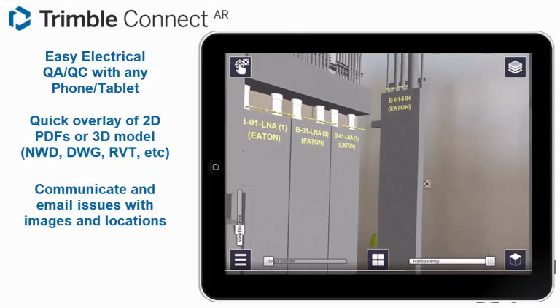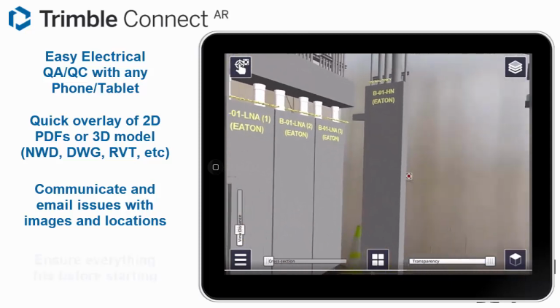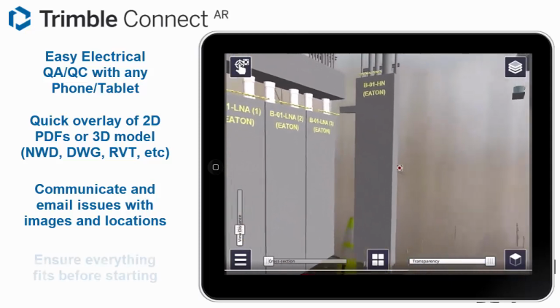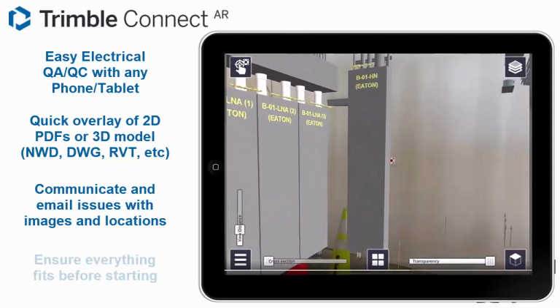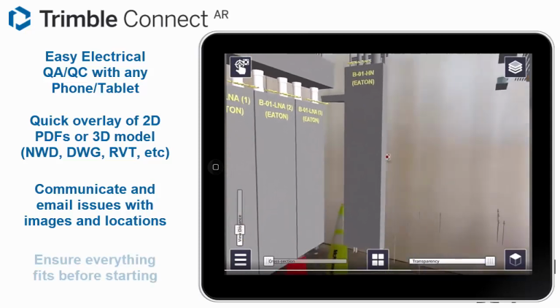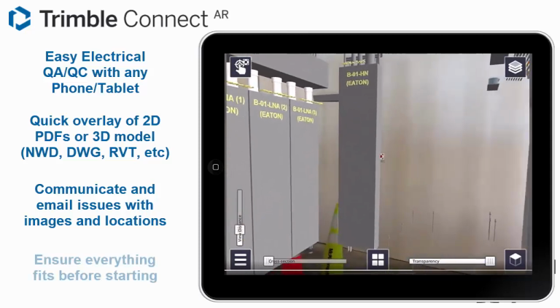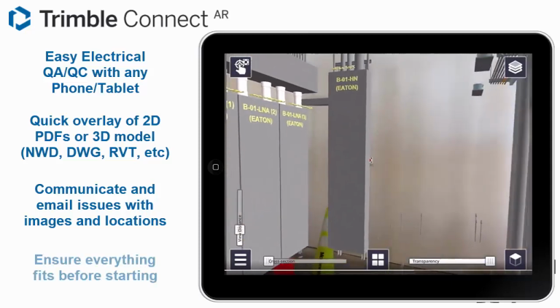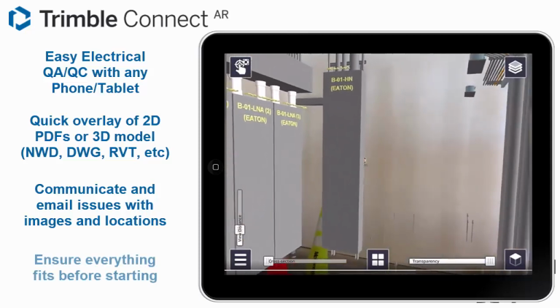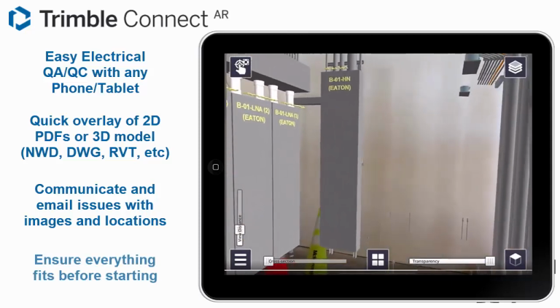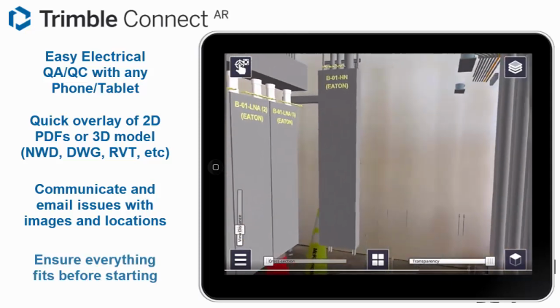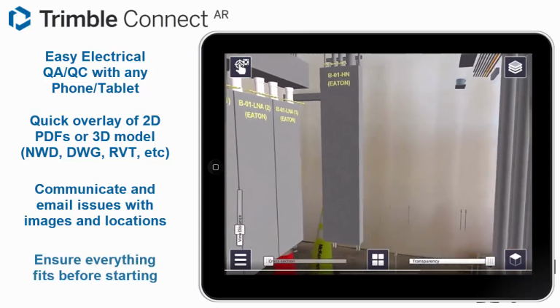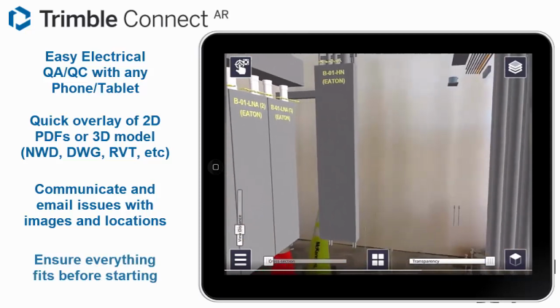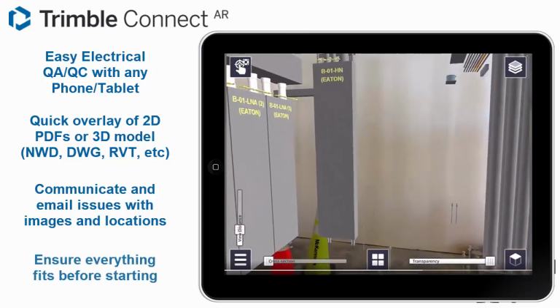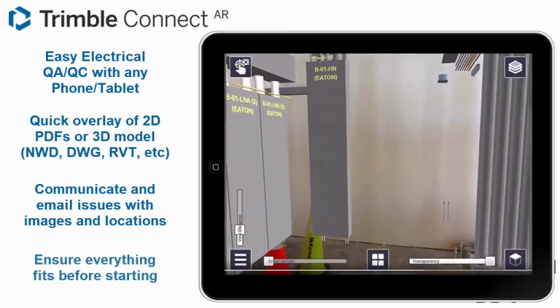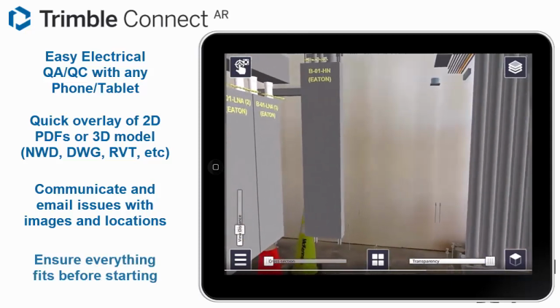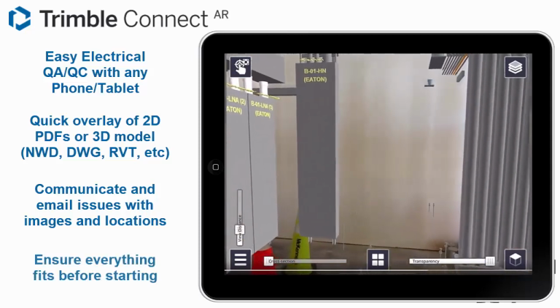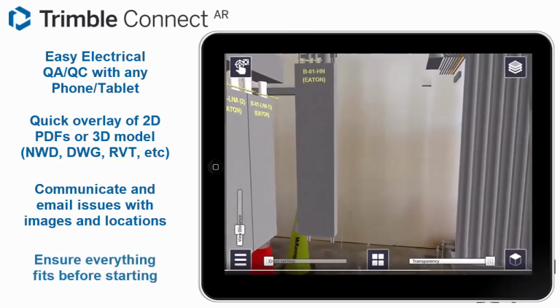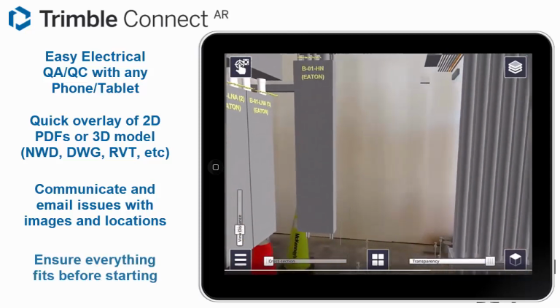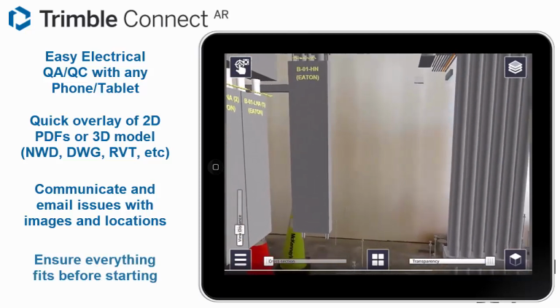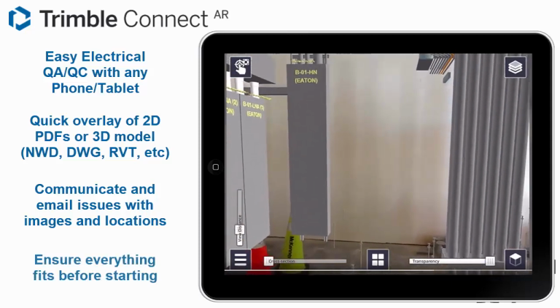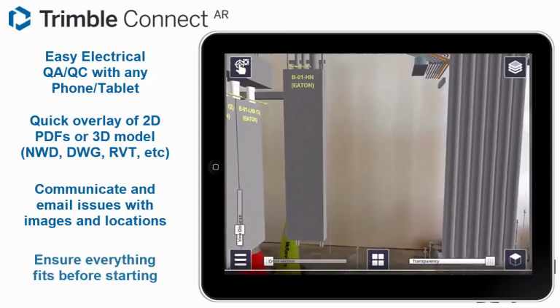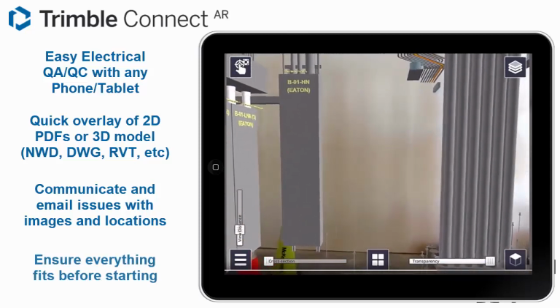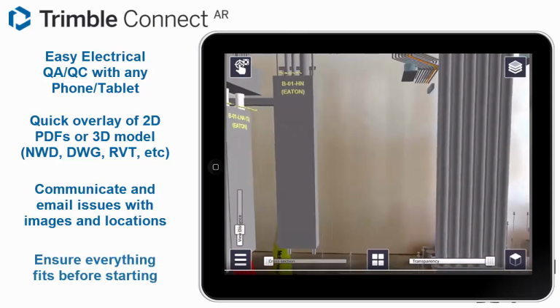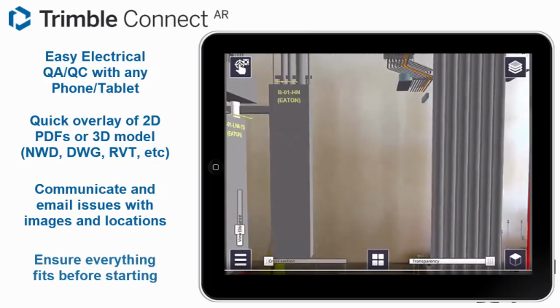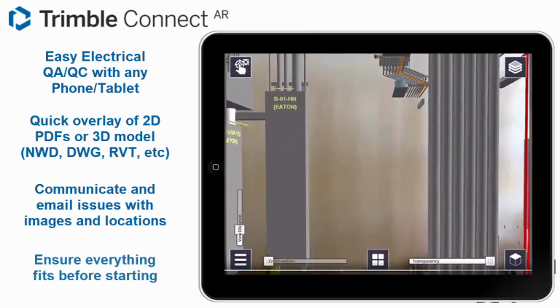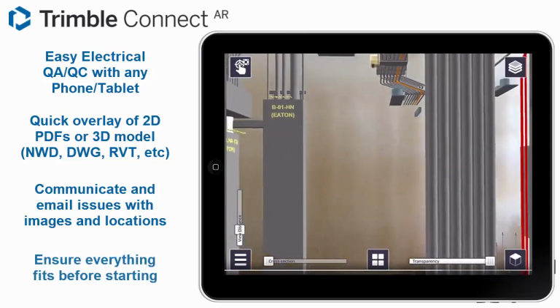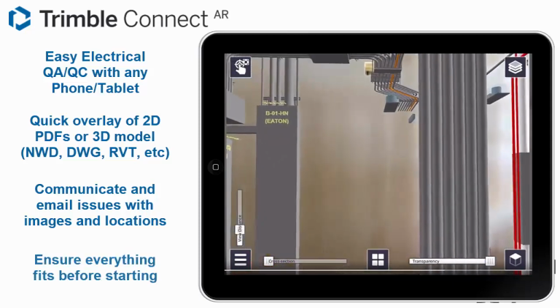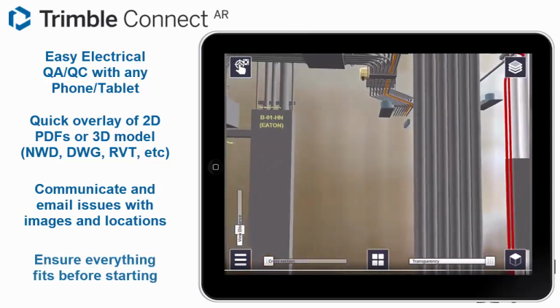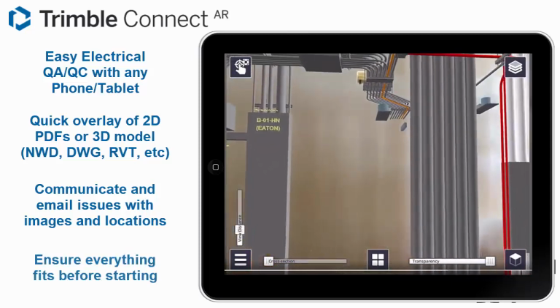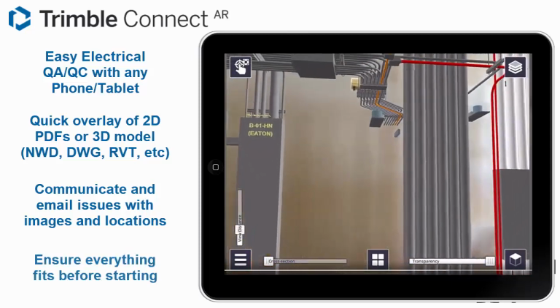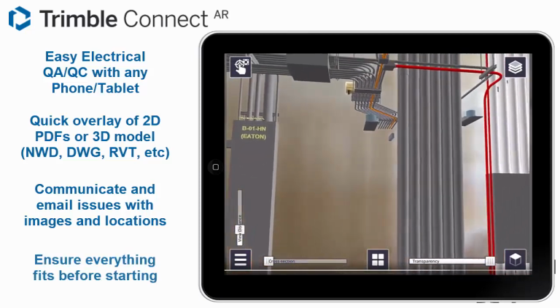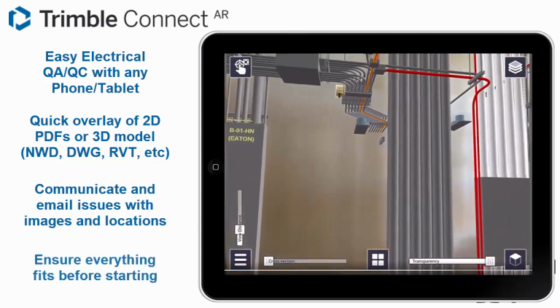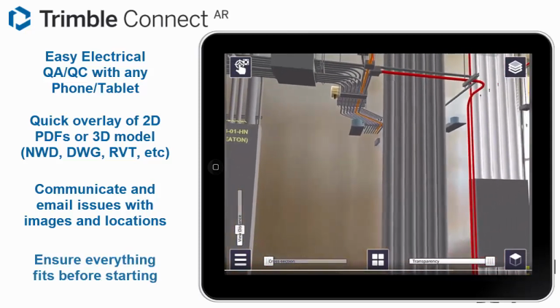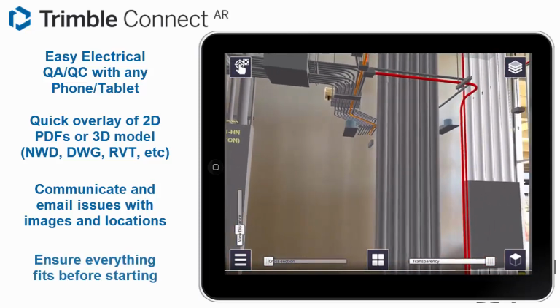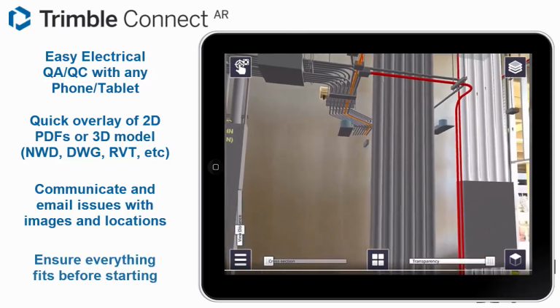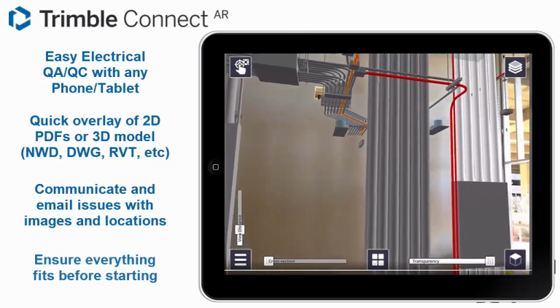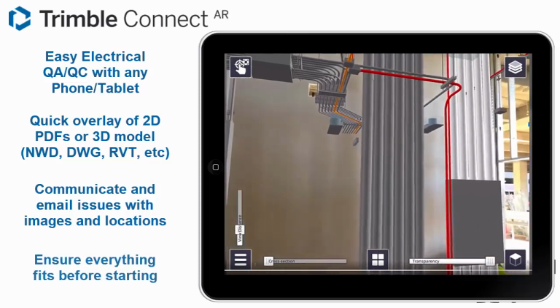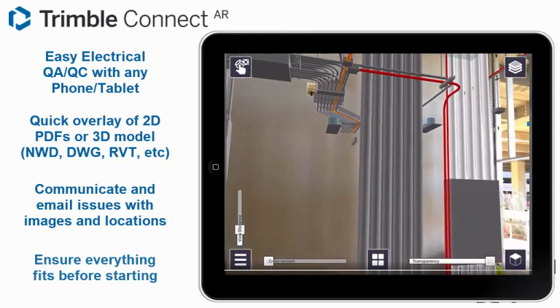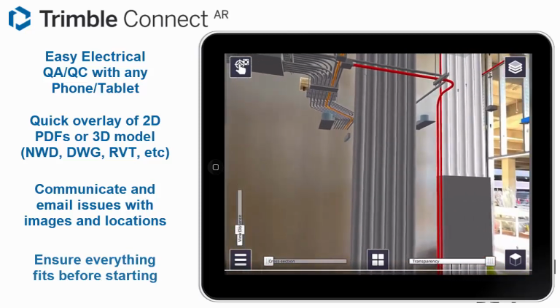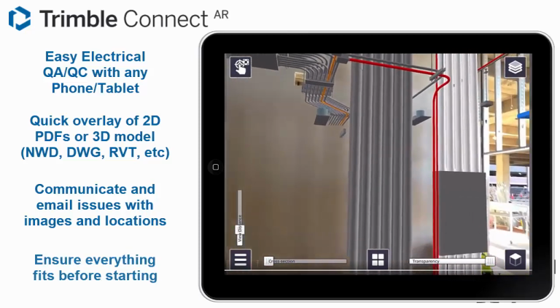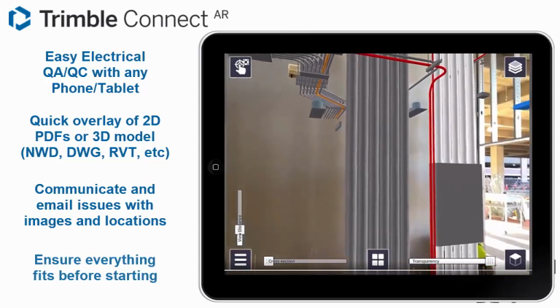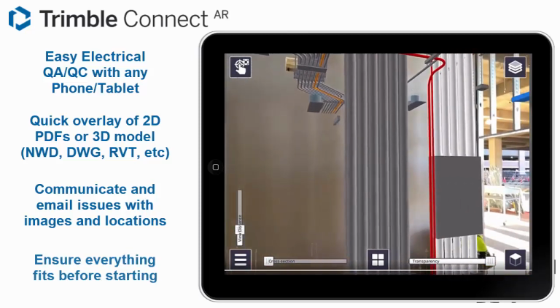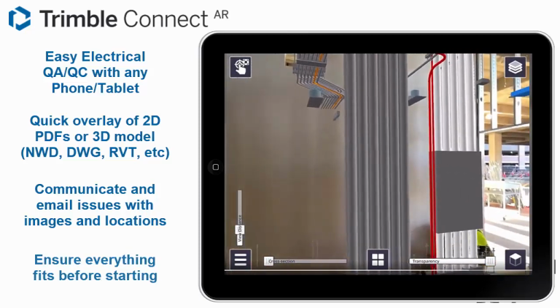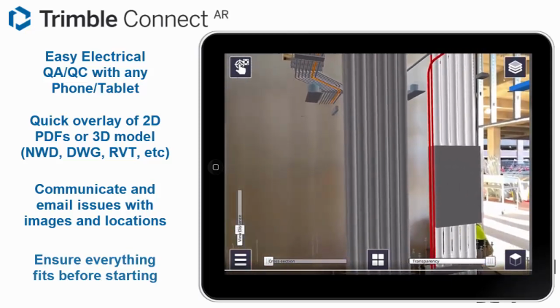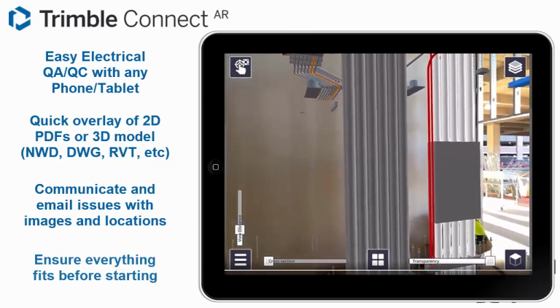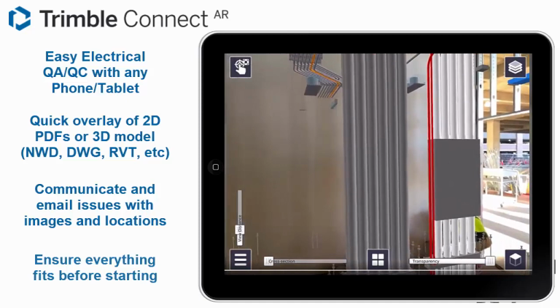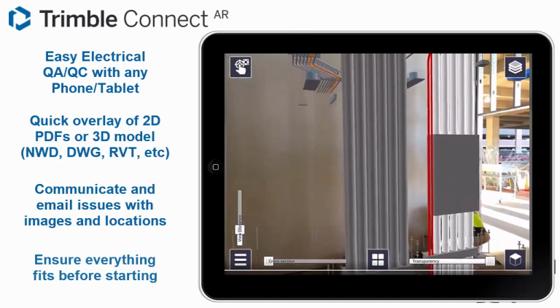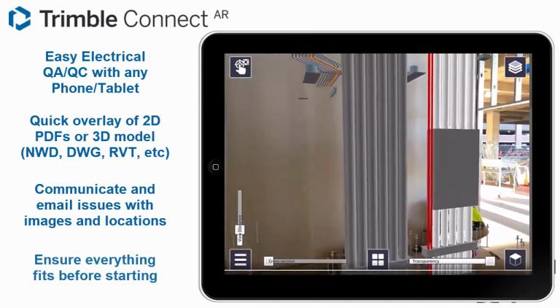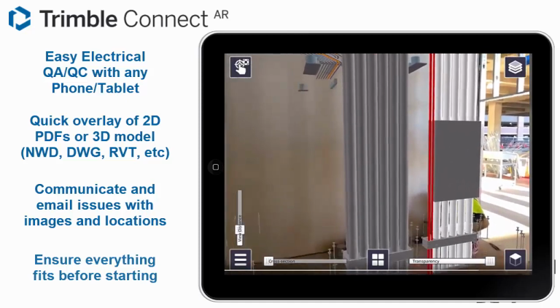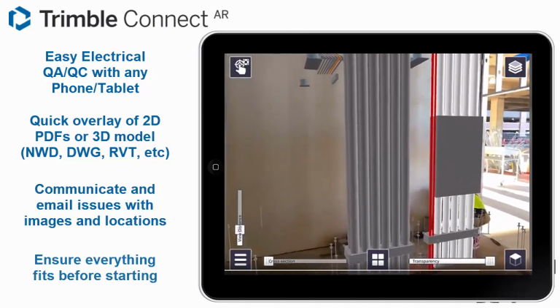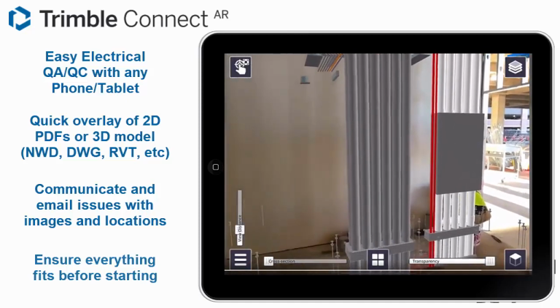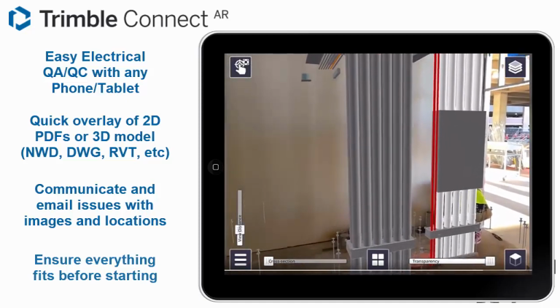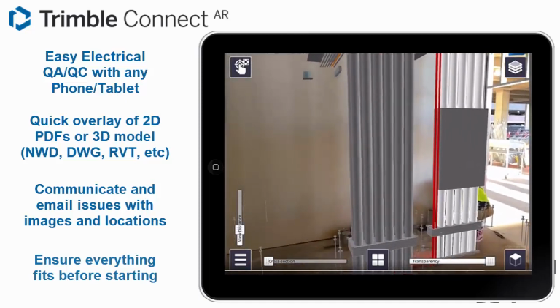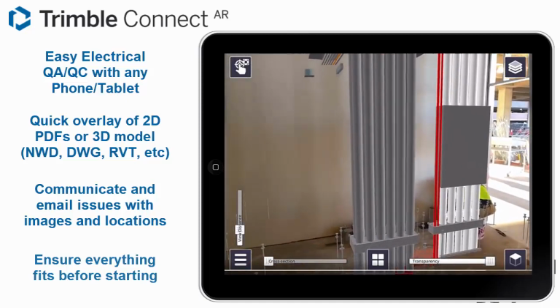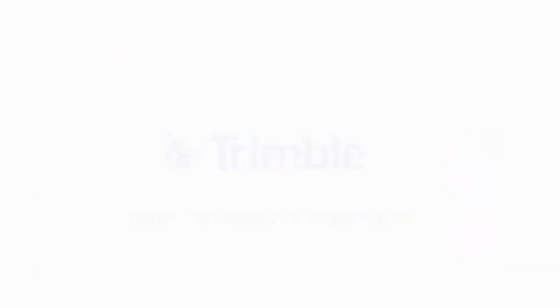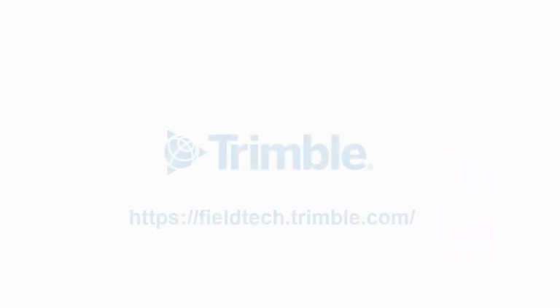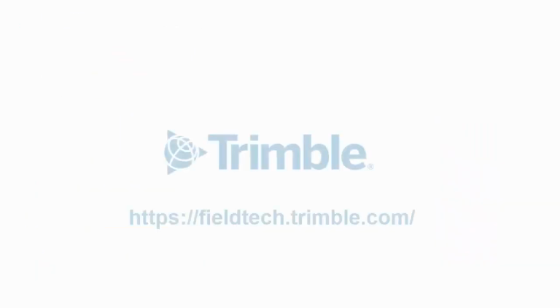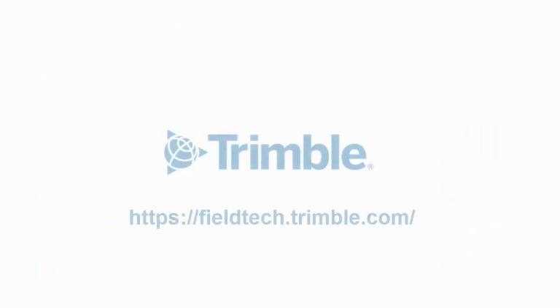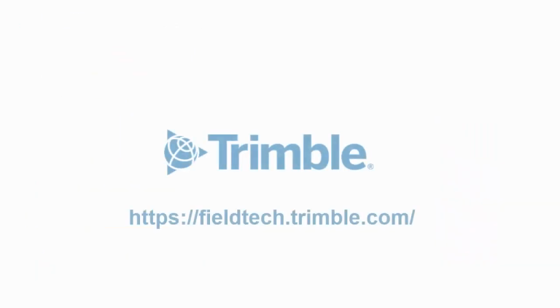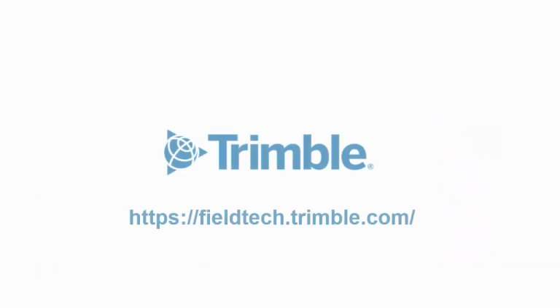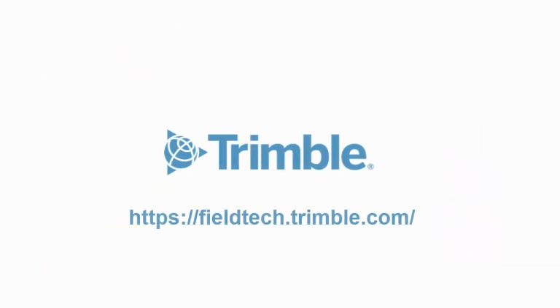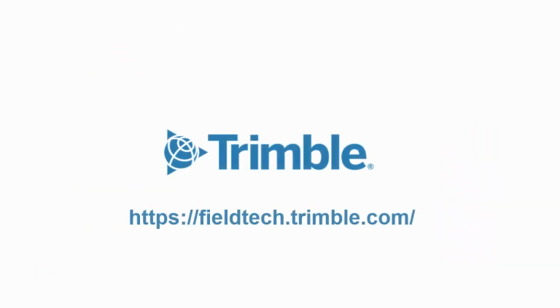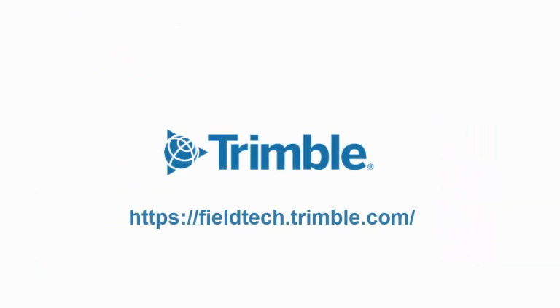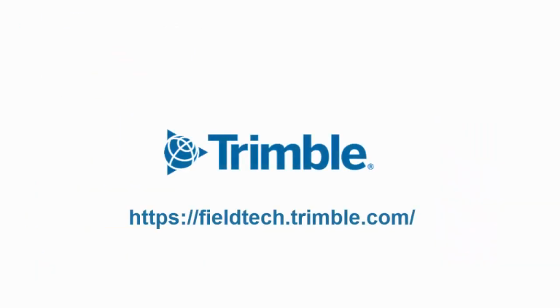Please contact your local BuildingPoint representative to see how easily this integrates with your layout solution and office software.